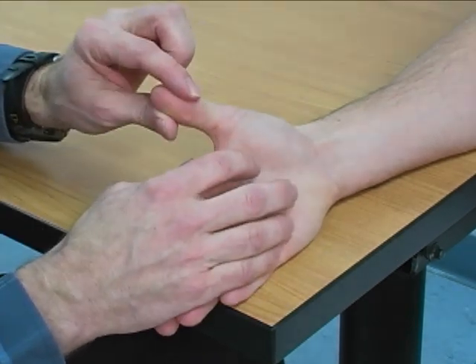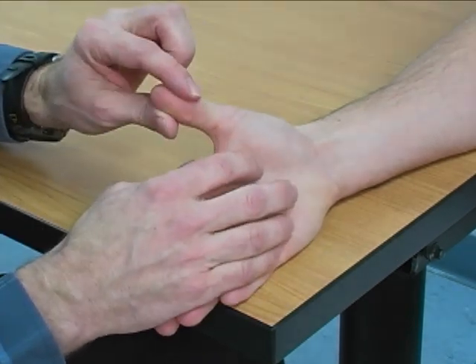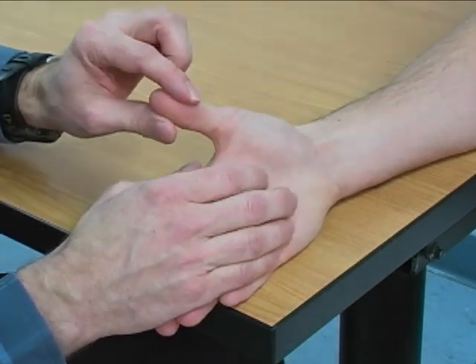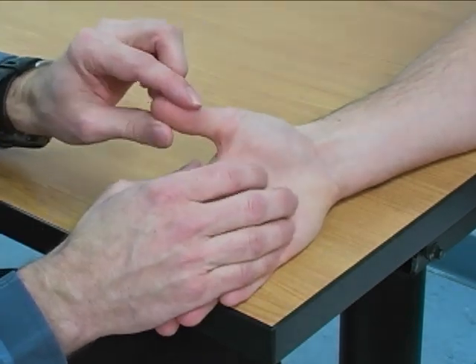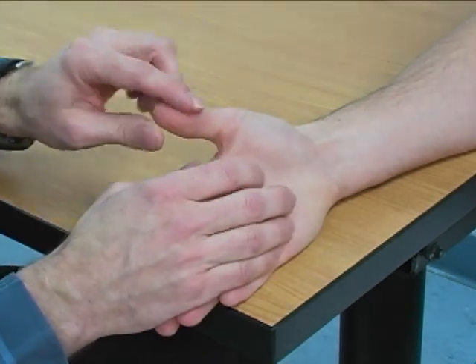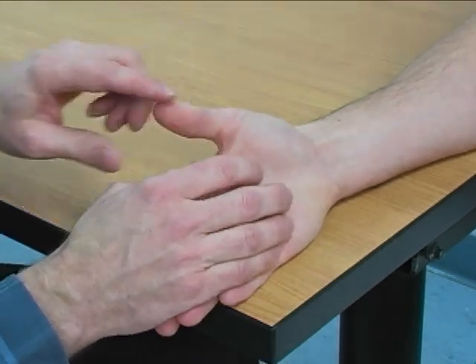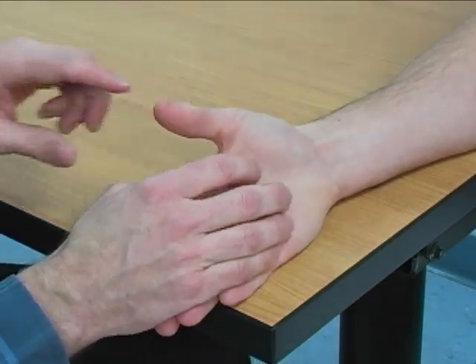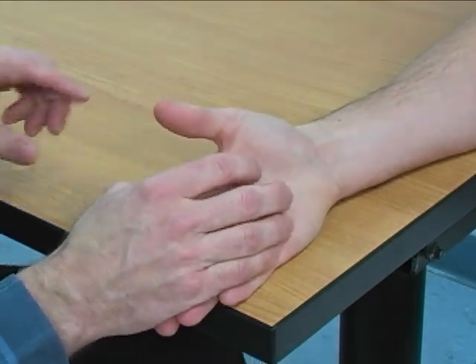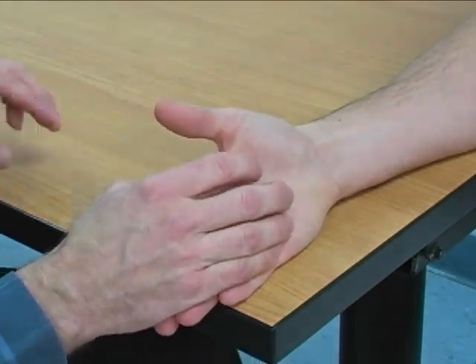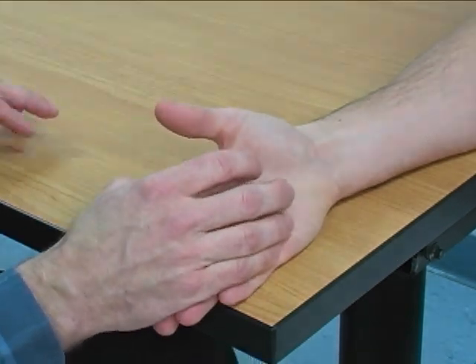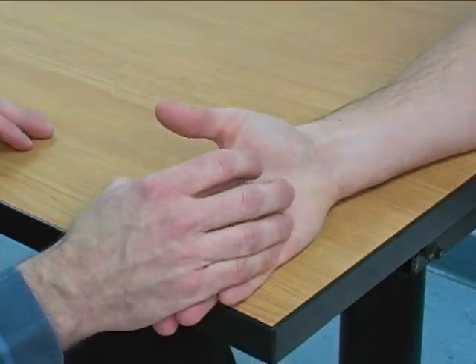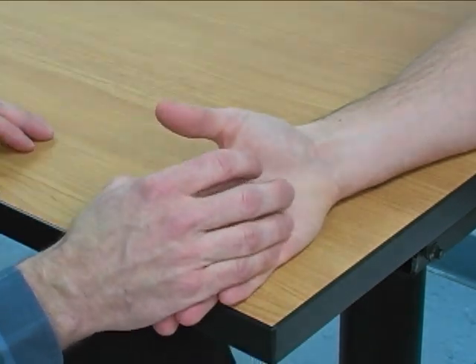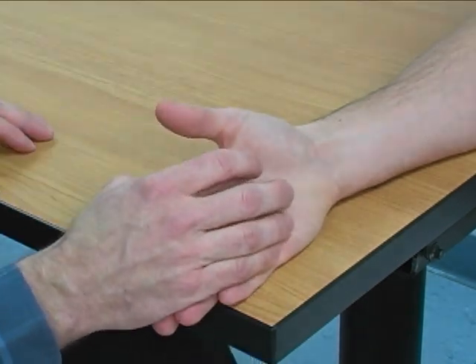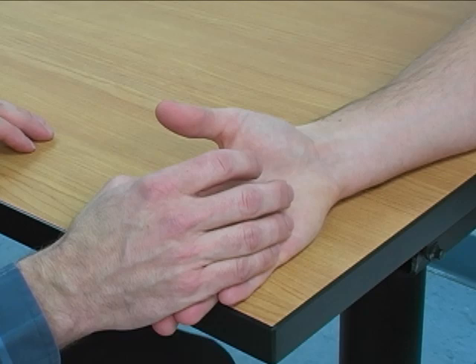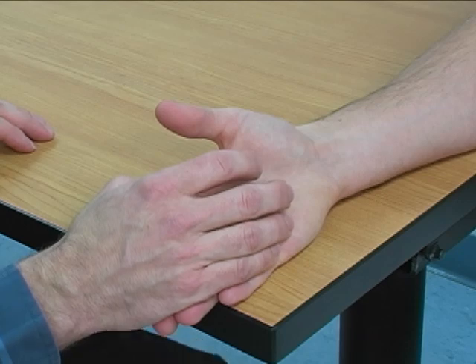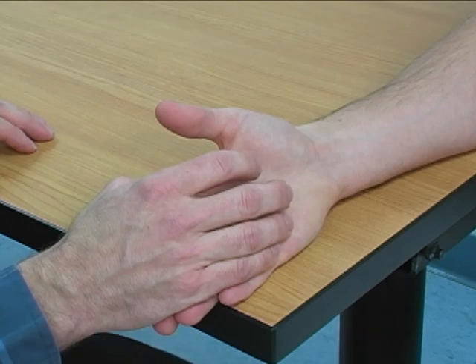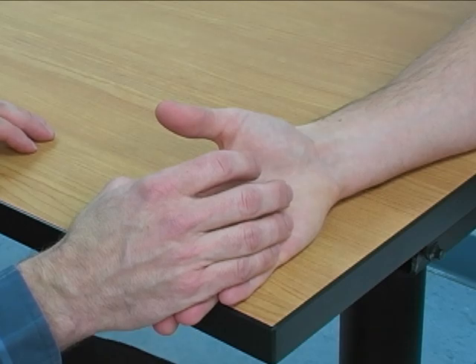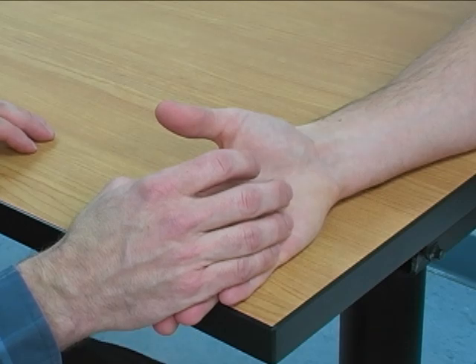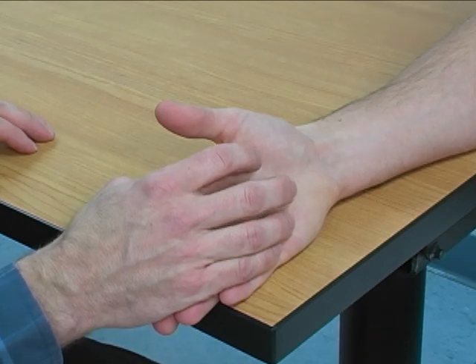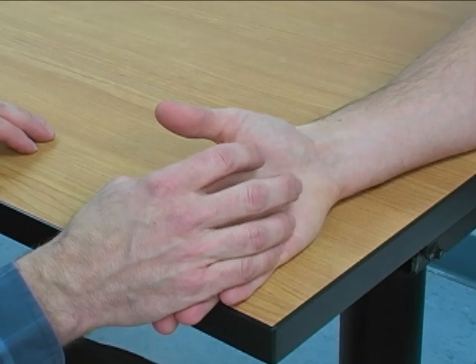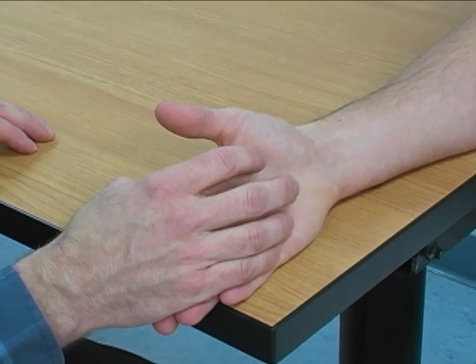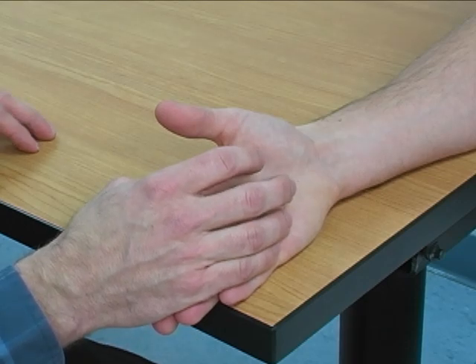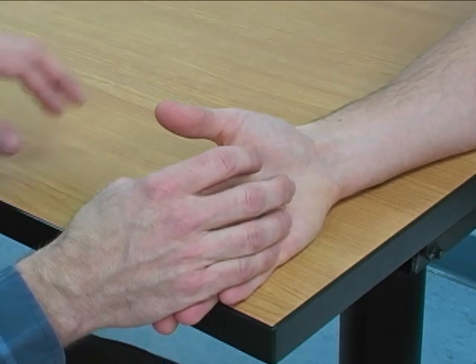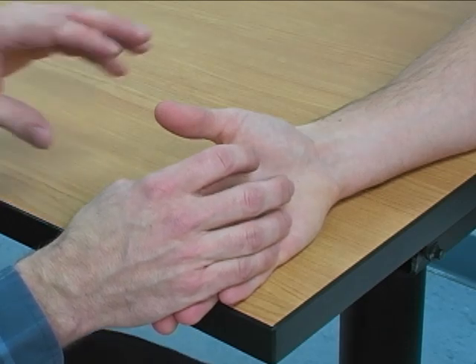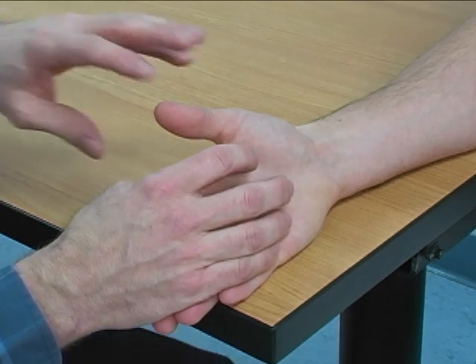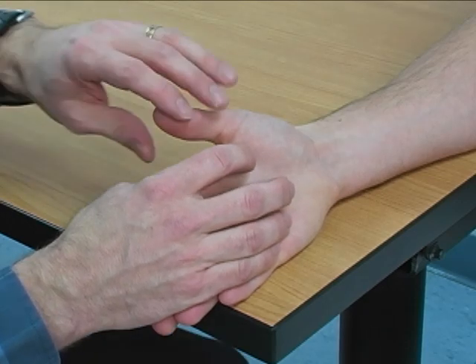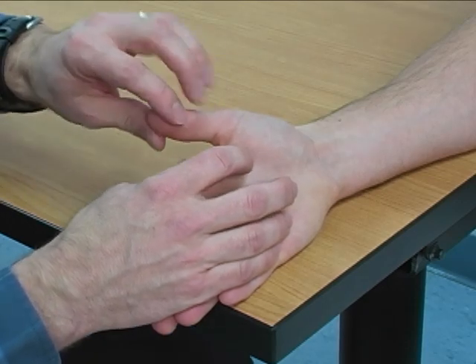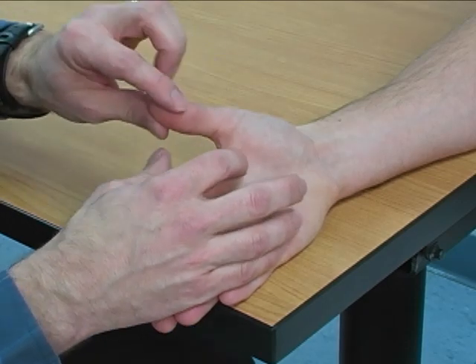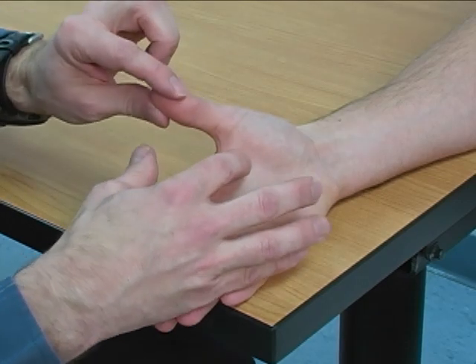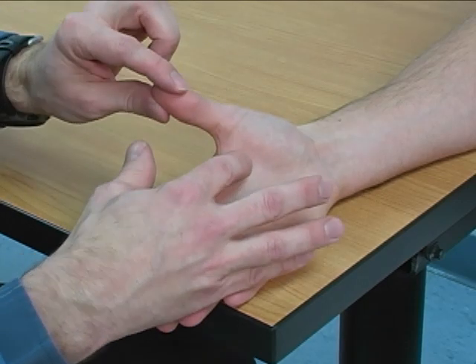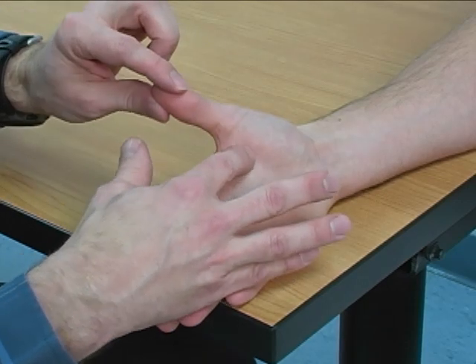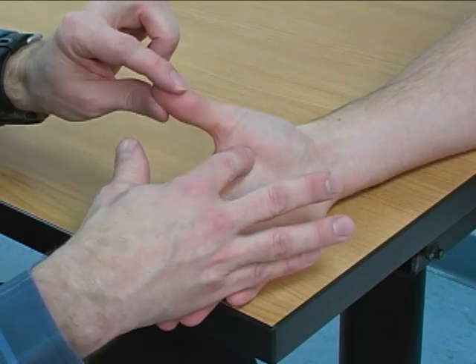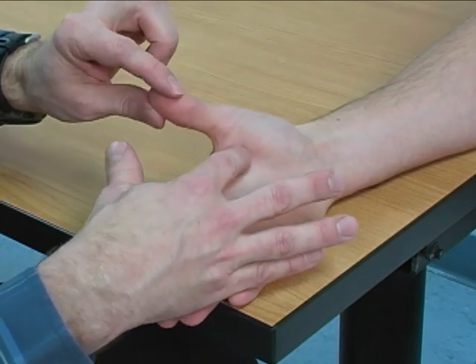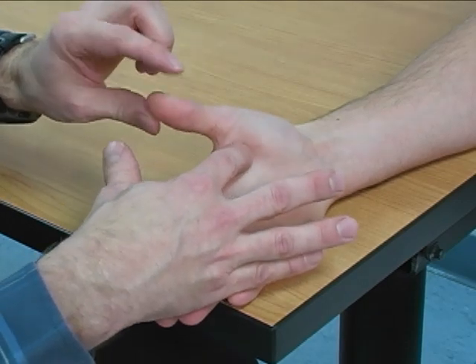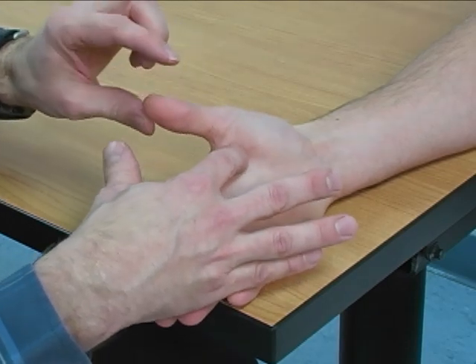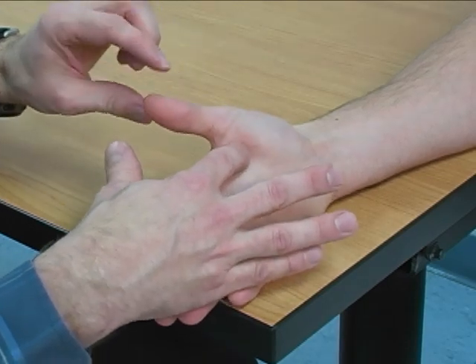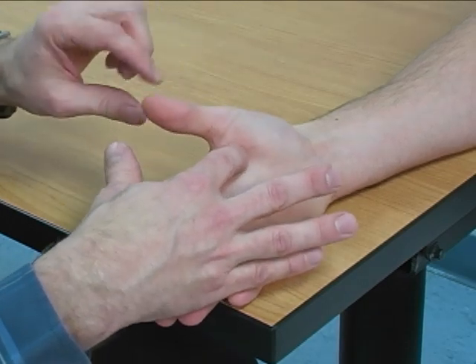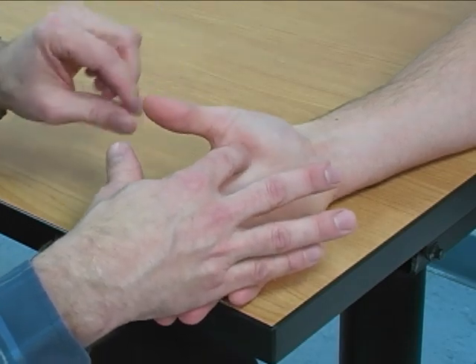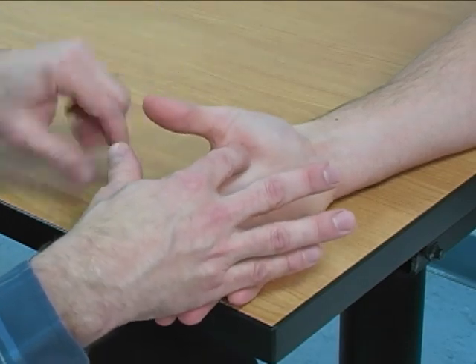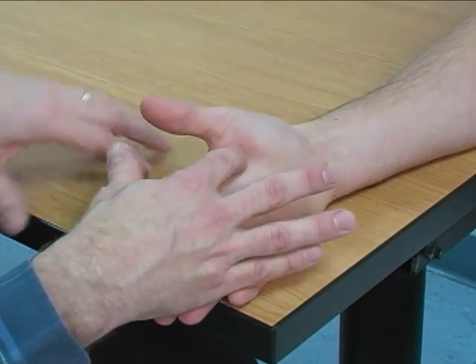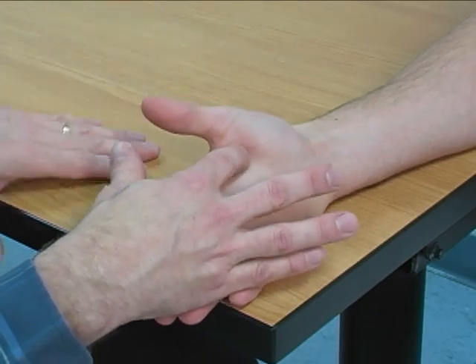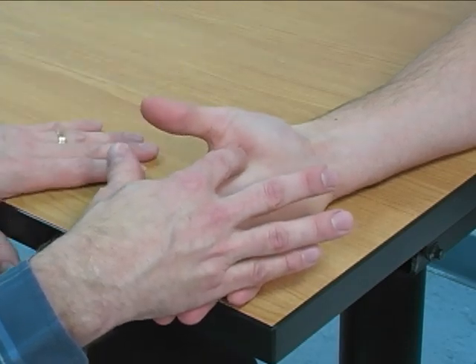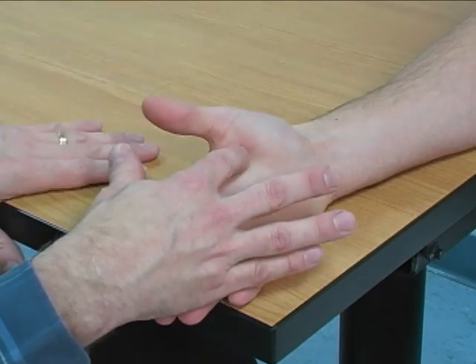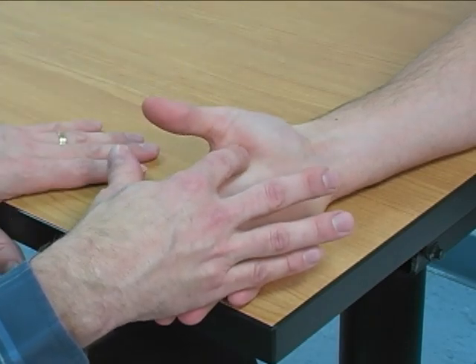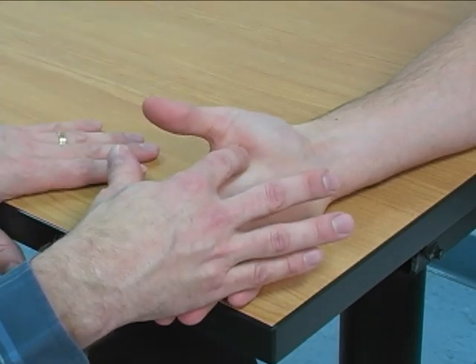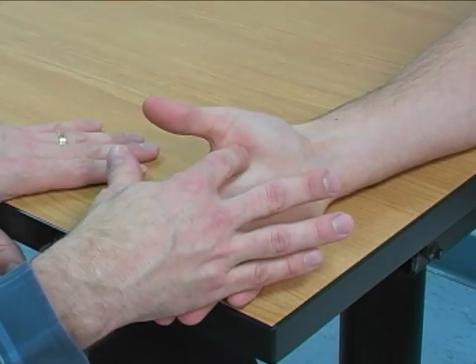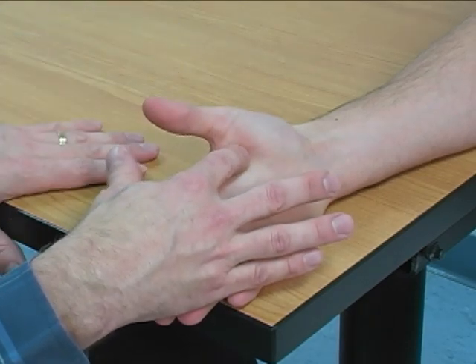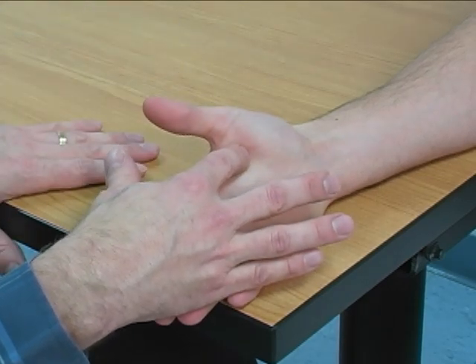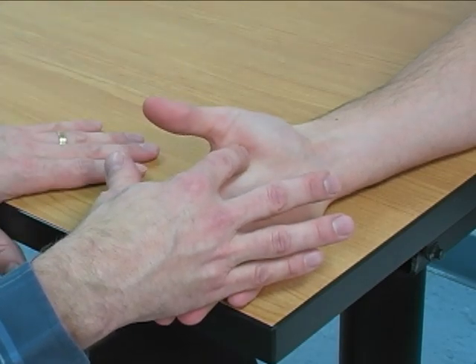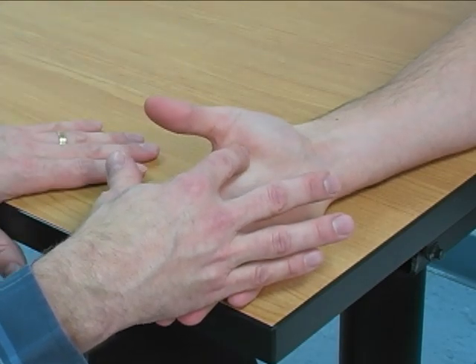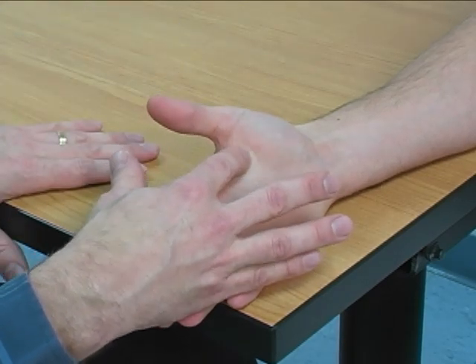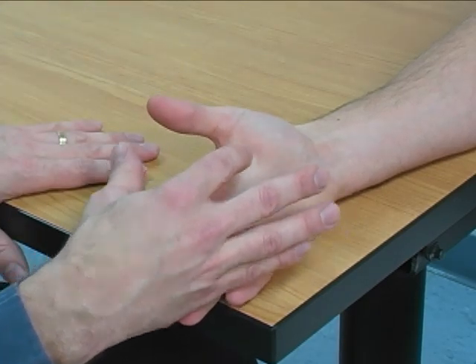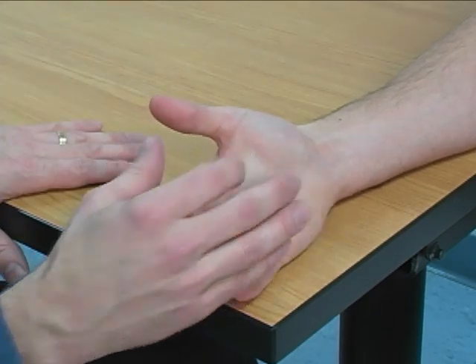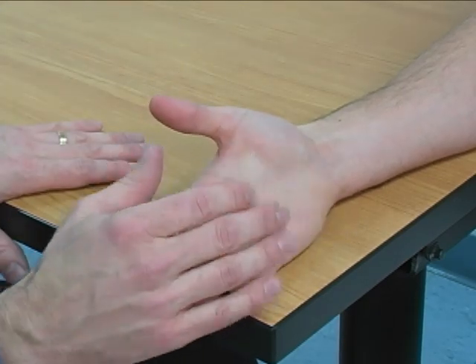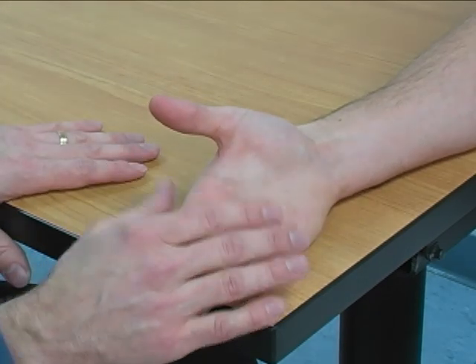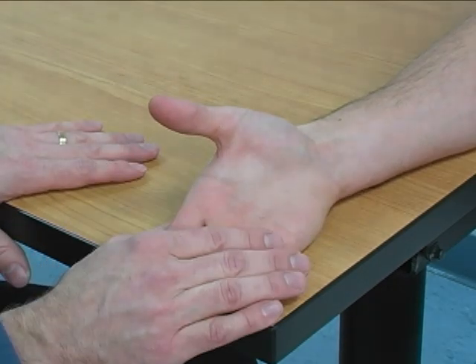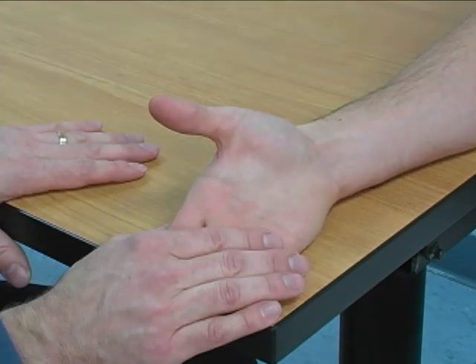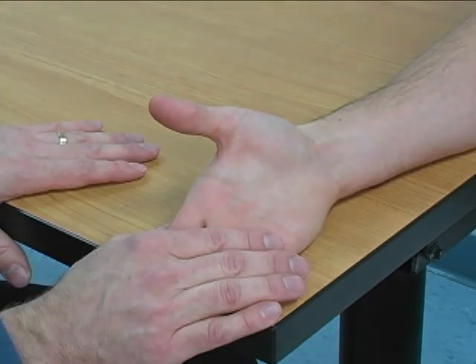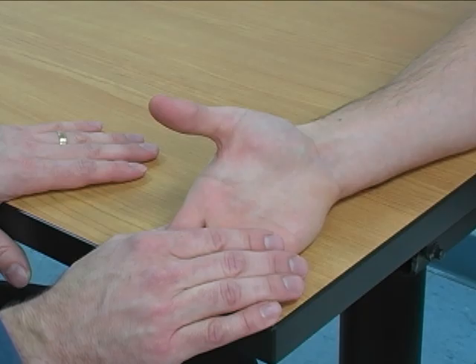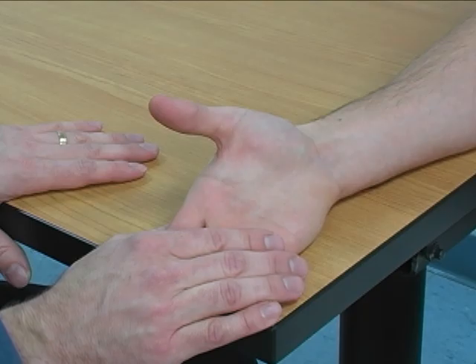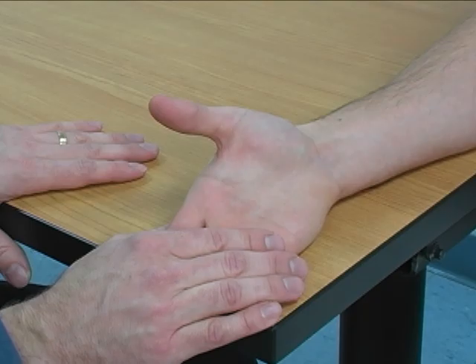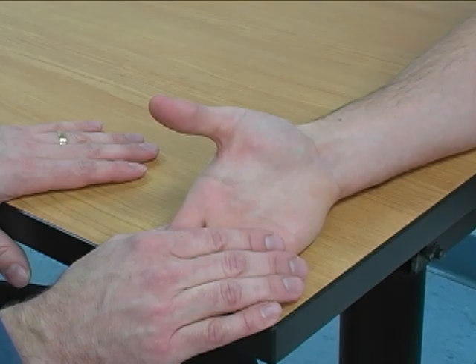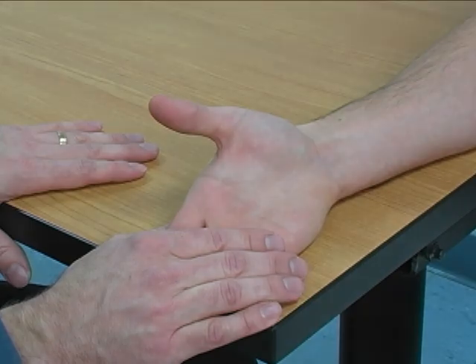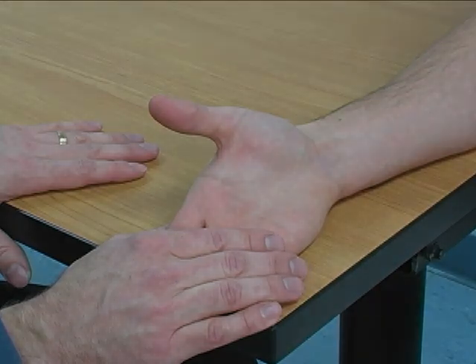The adductor pollicis is palpated in the volar surface of the thumb web space, basically right here between the 1st and 2nd metacarpals.